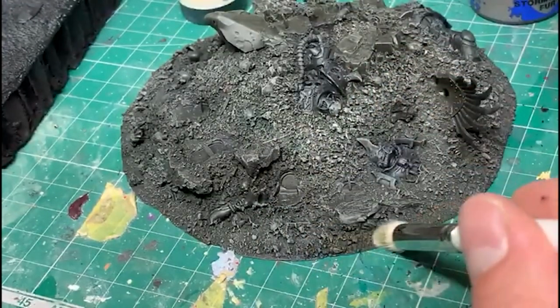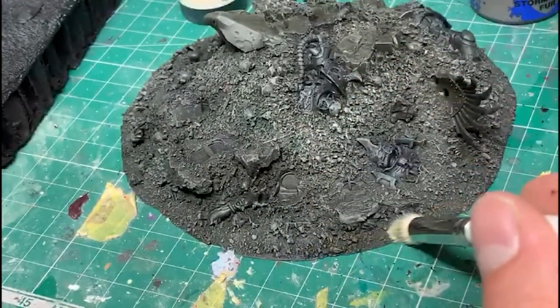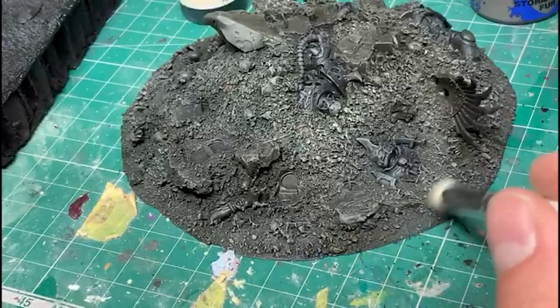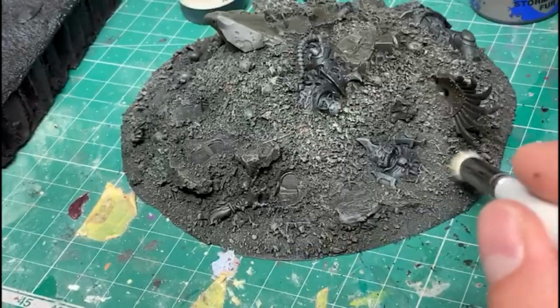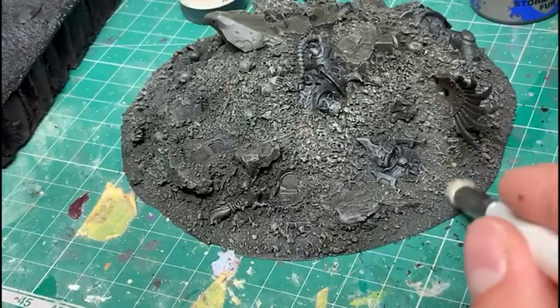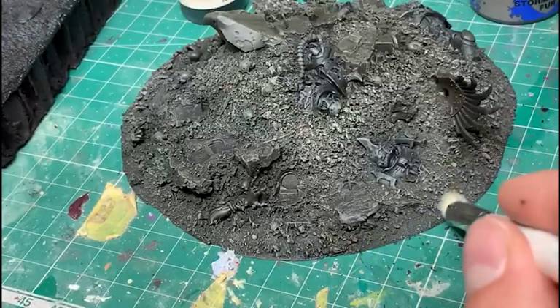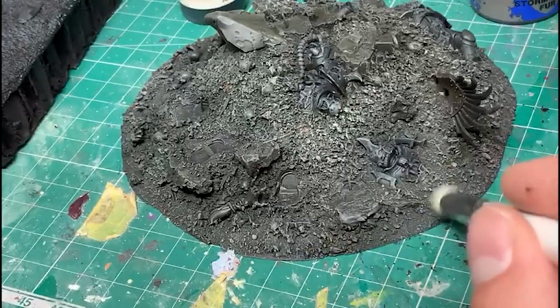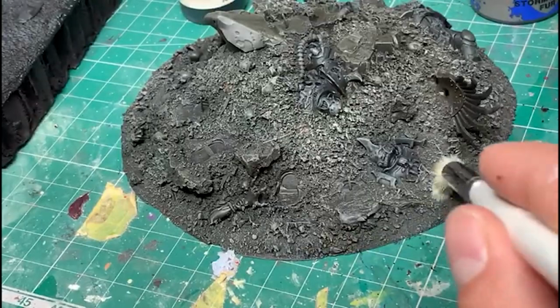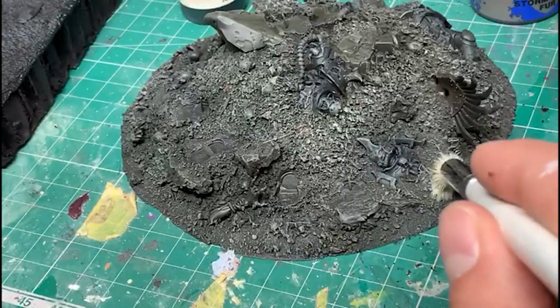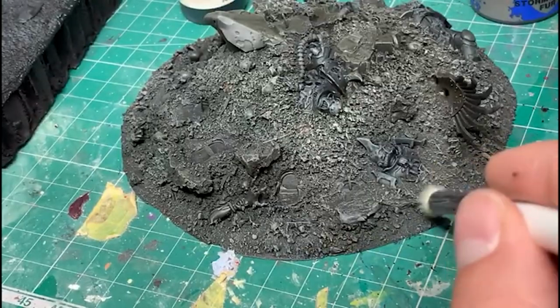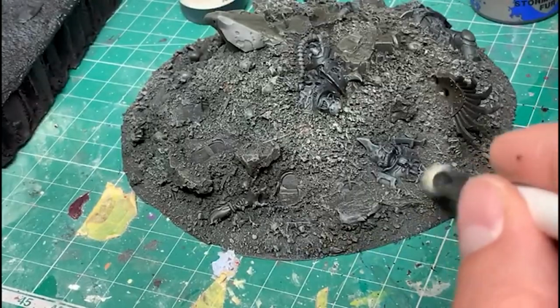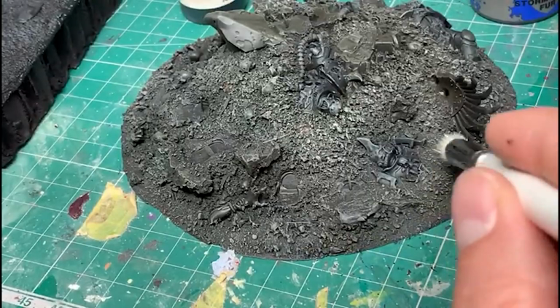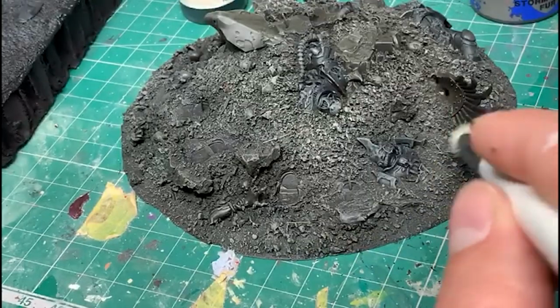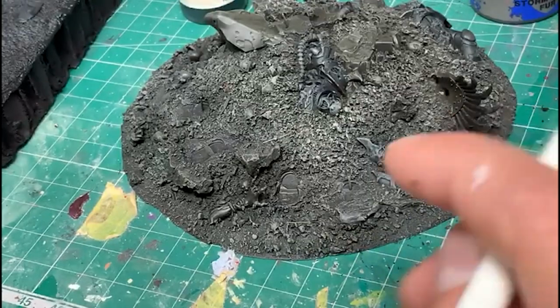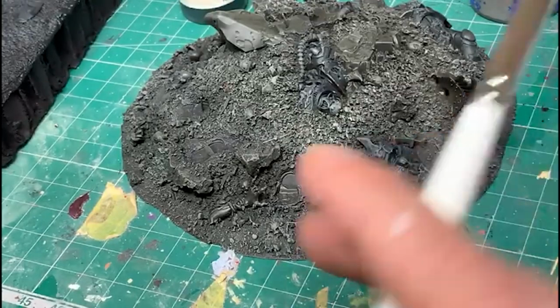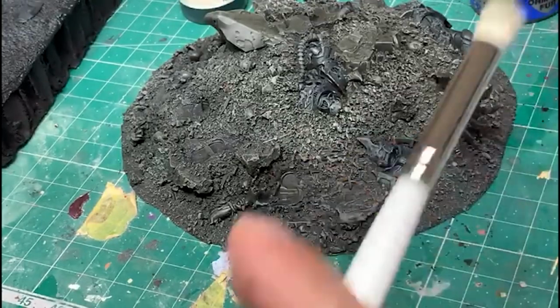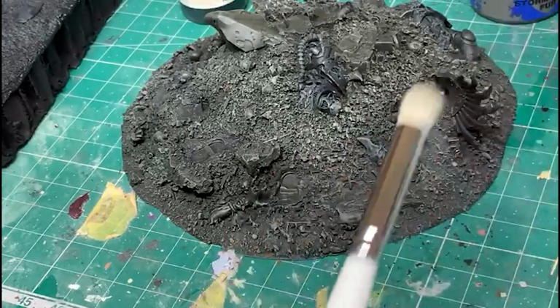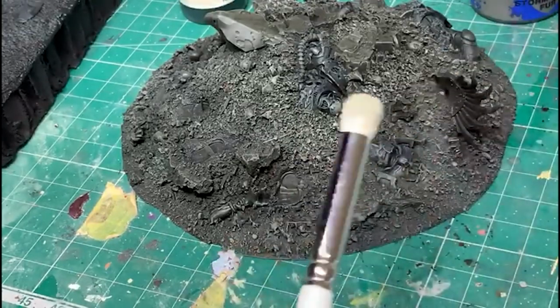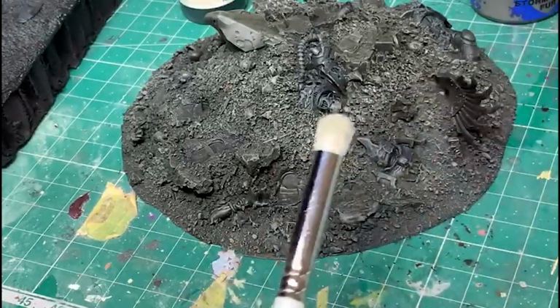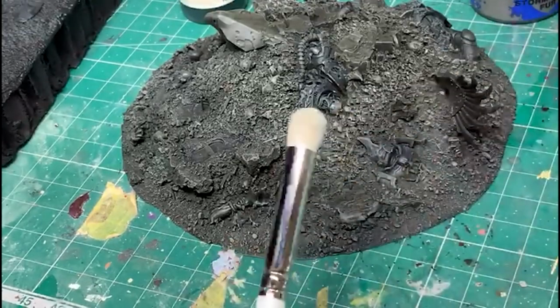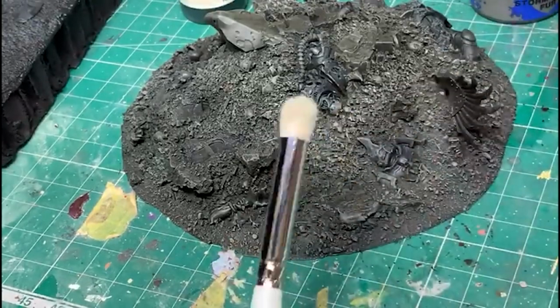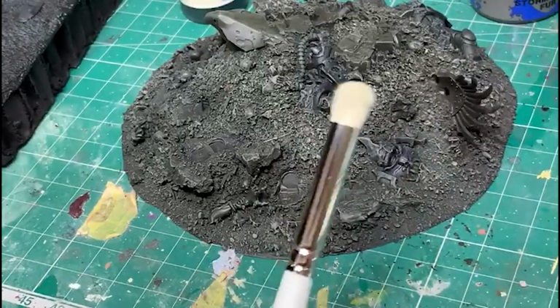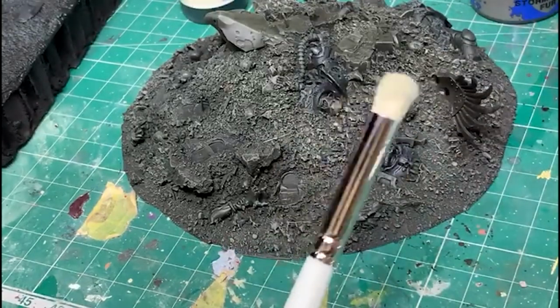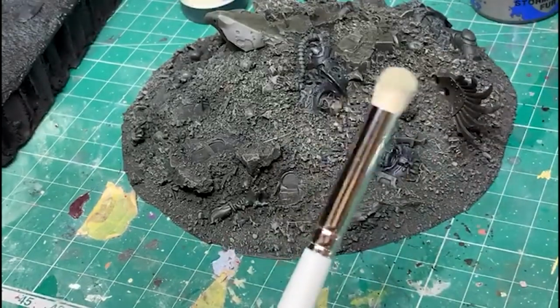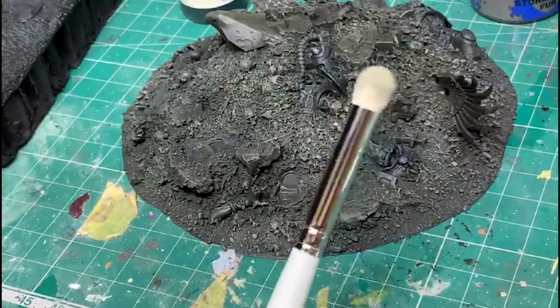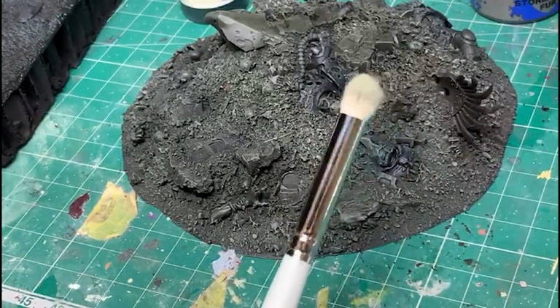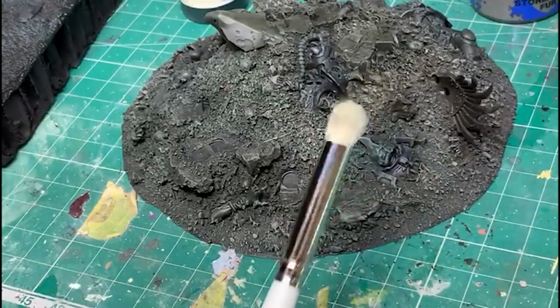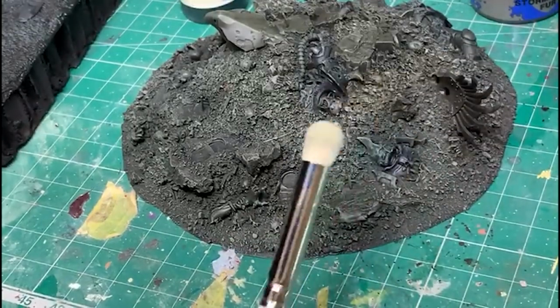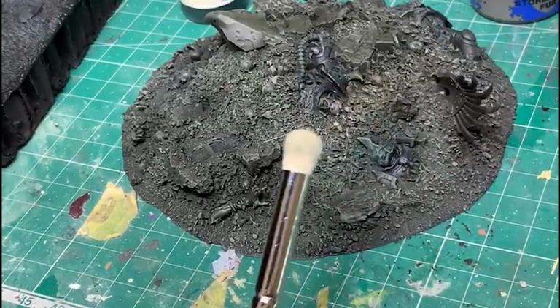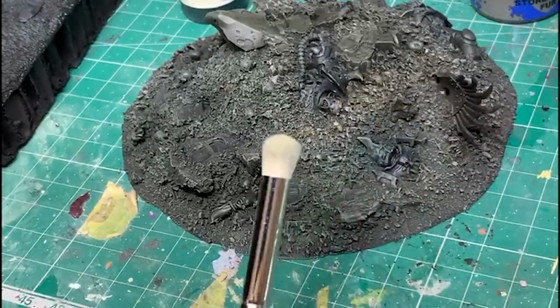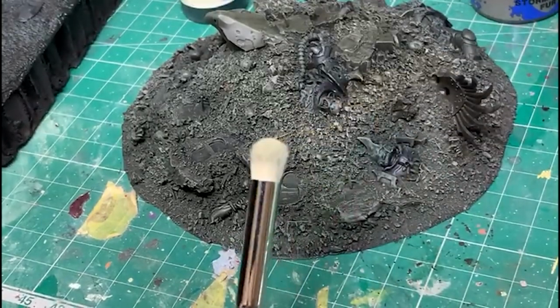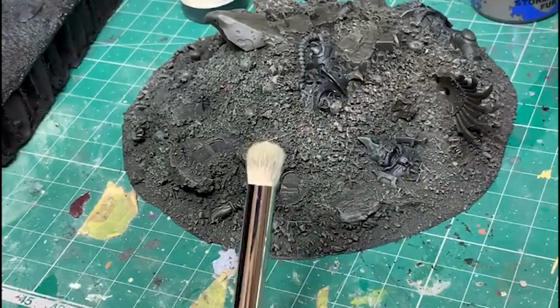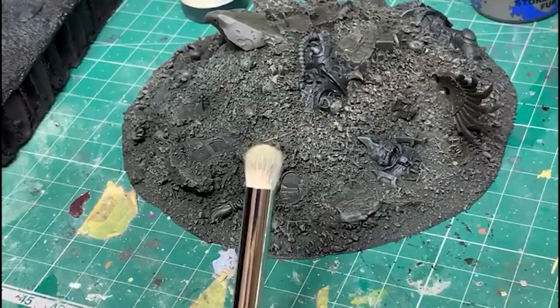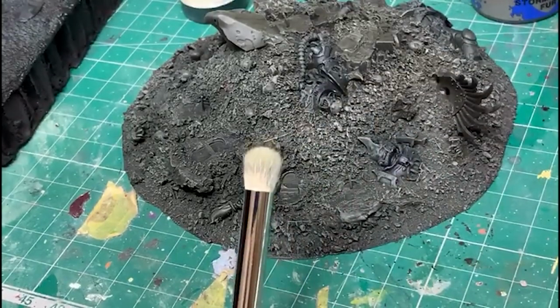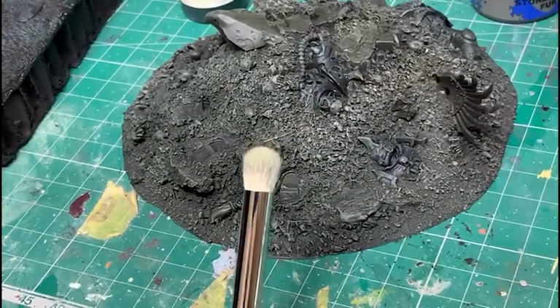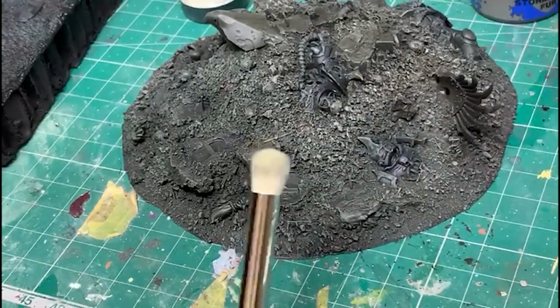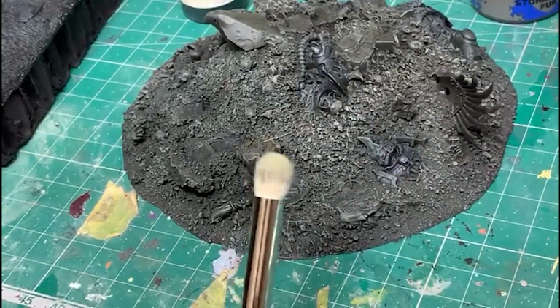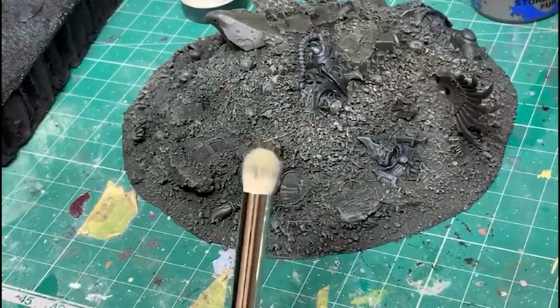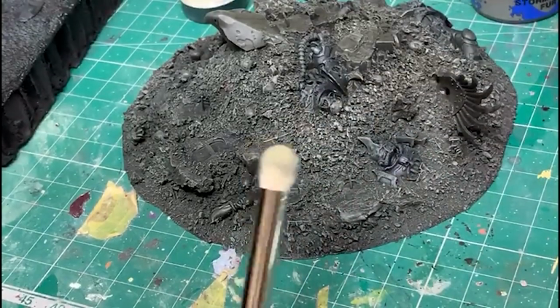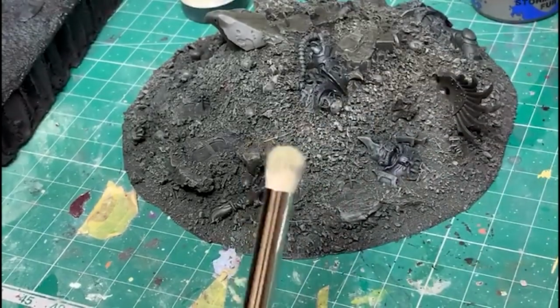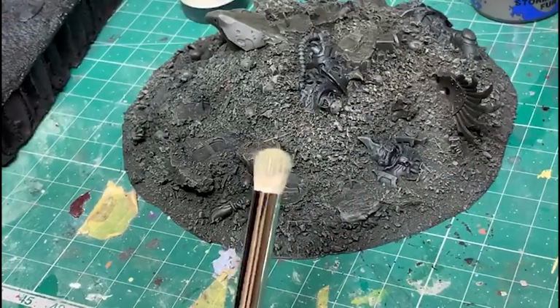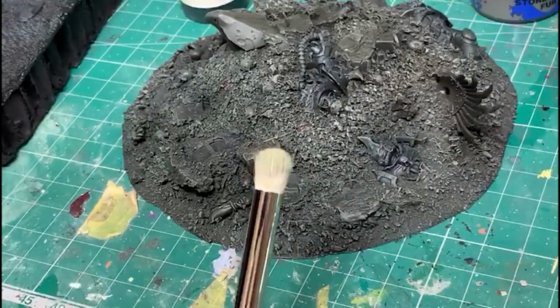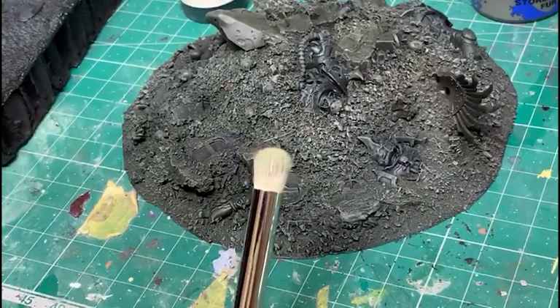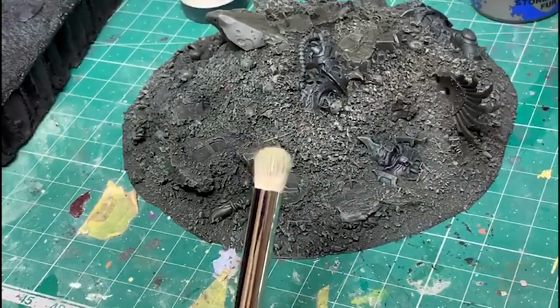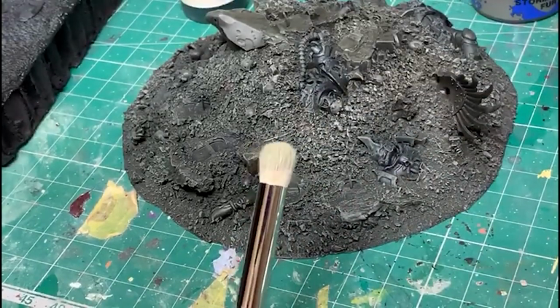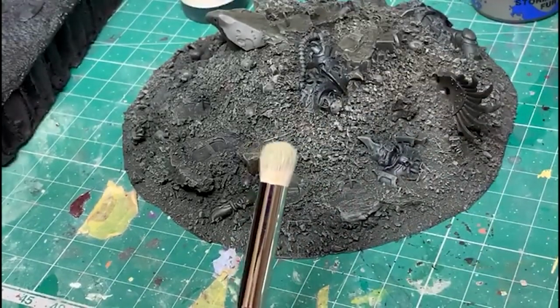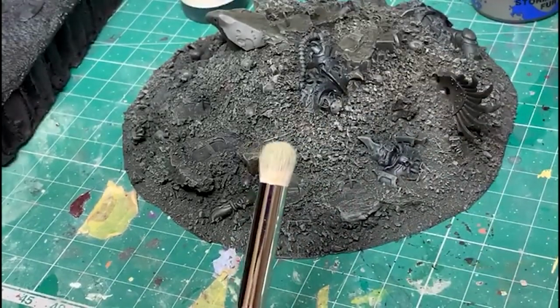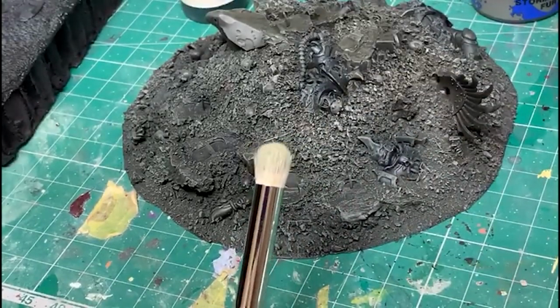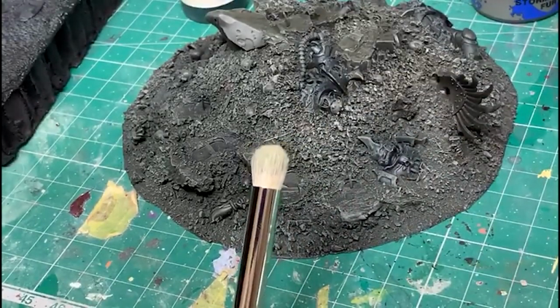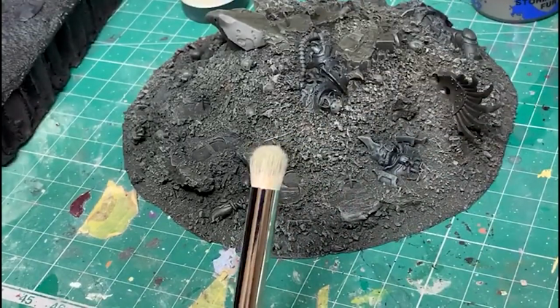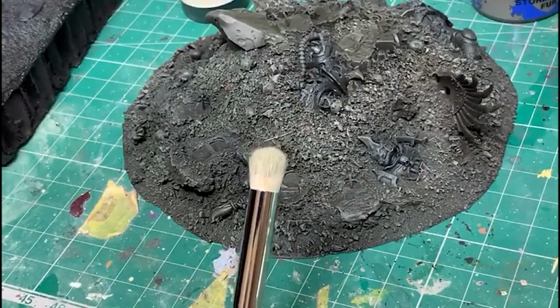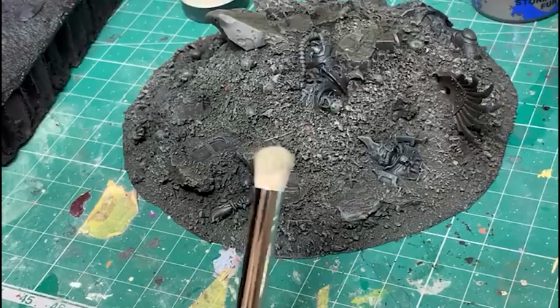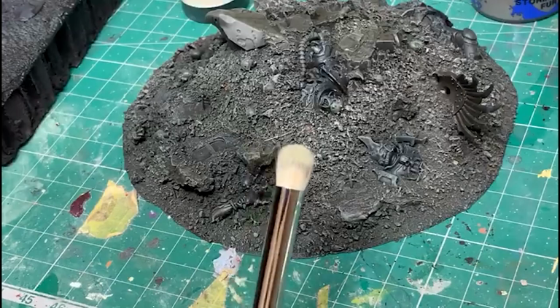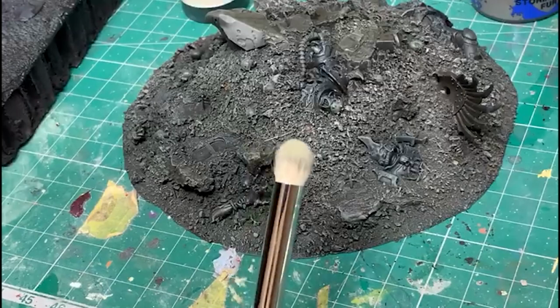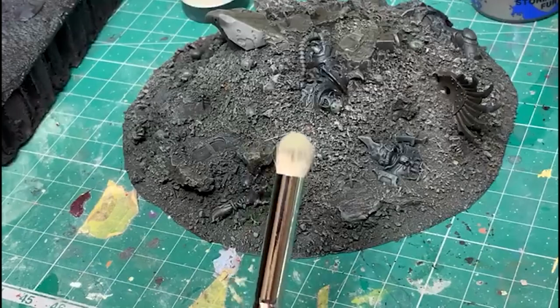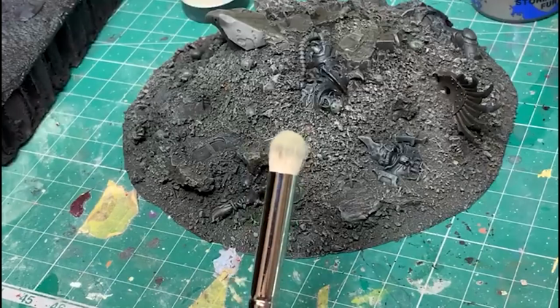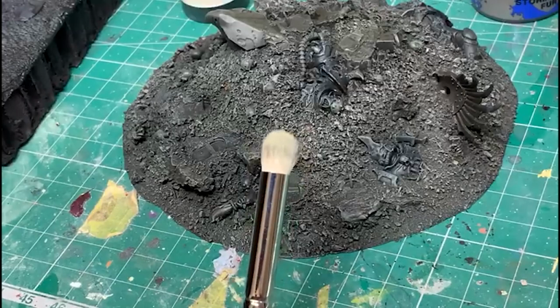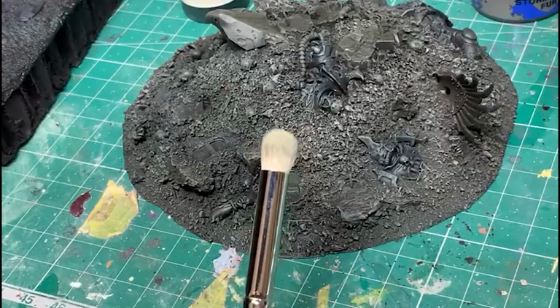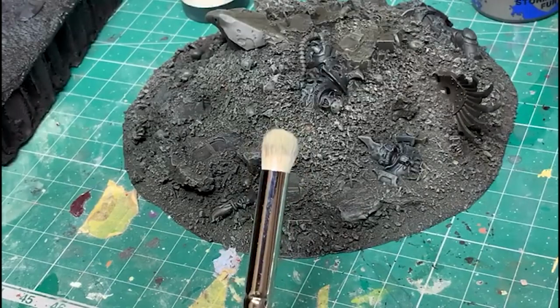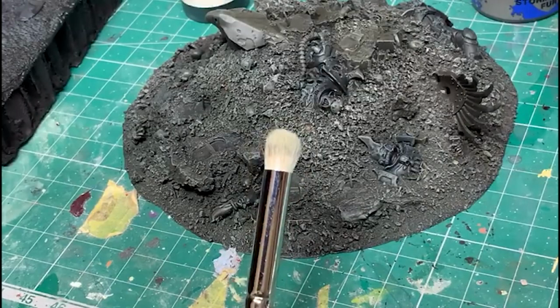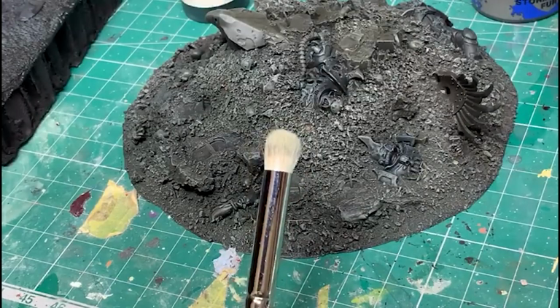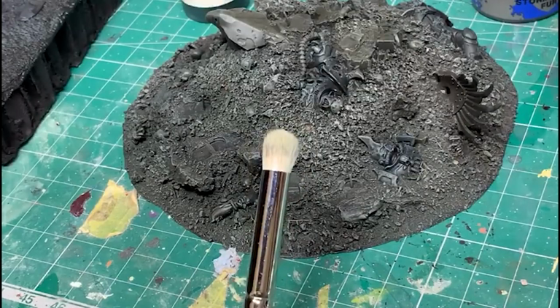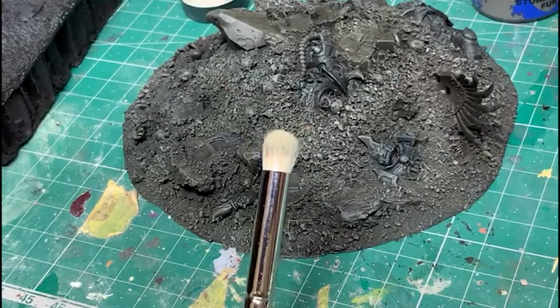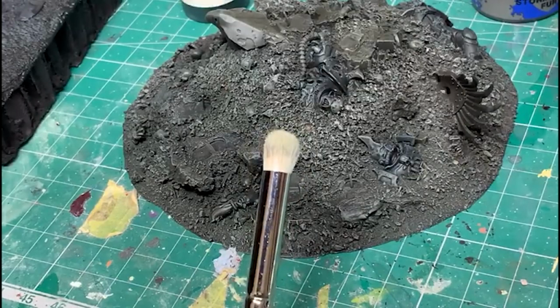So if dry brushing is your thing, I can honestly say that these are definitely the best dry brushes I've used.